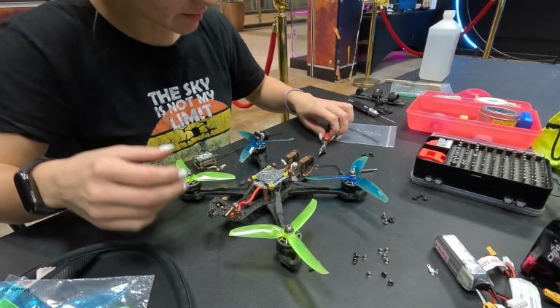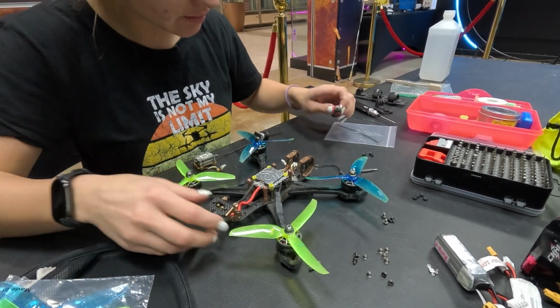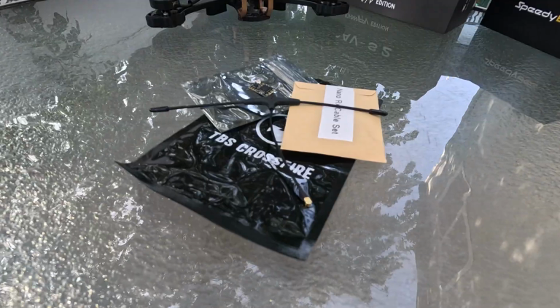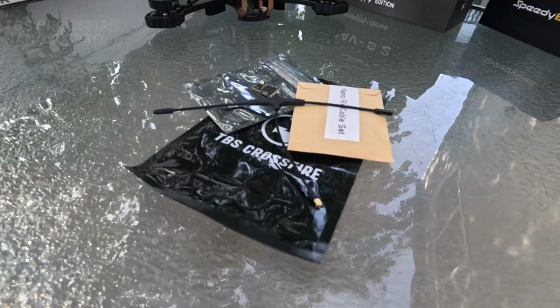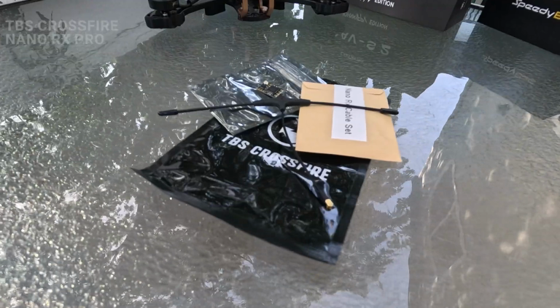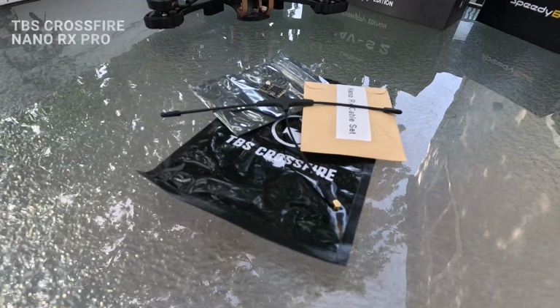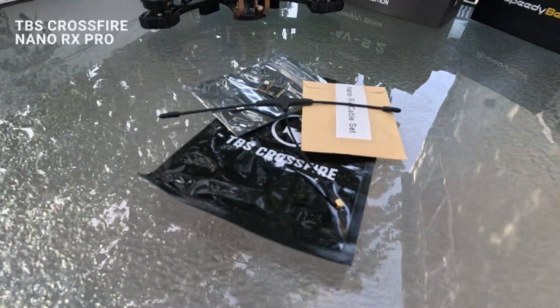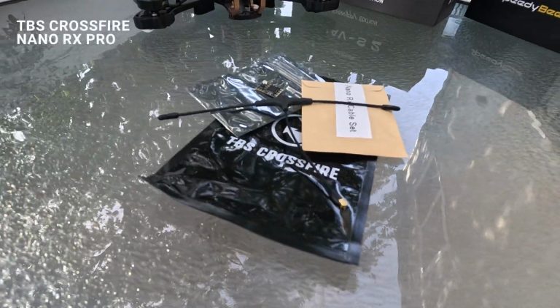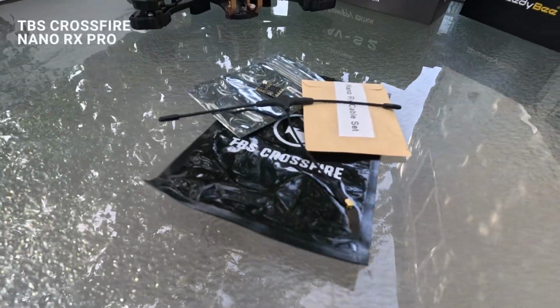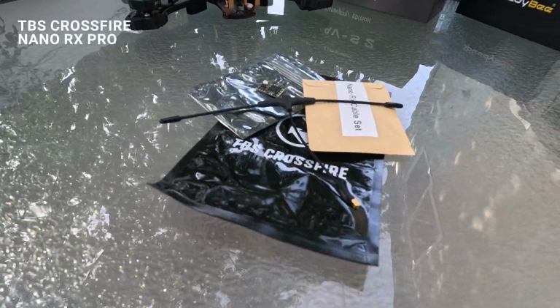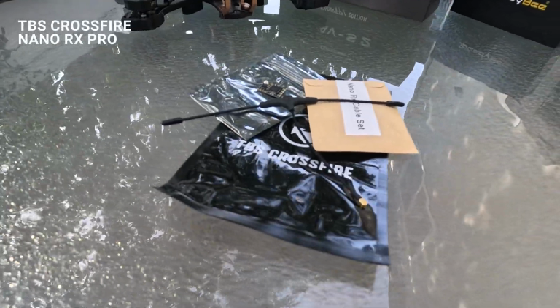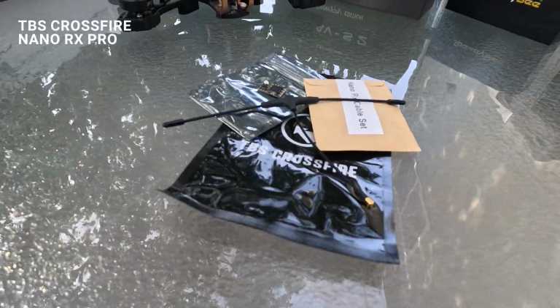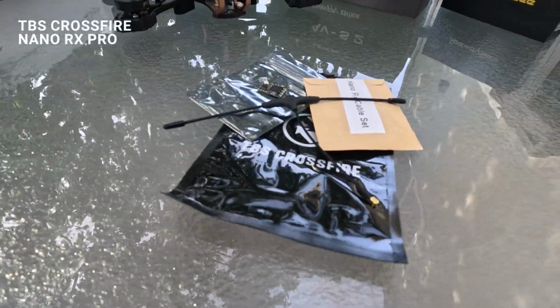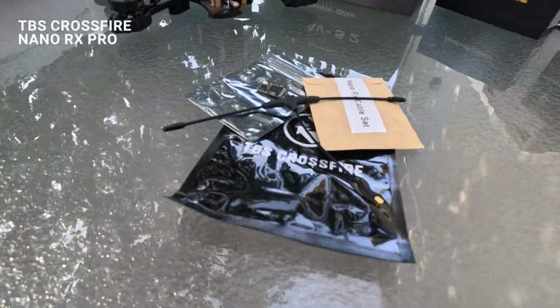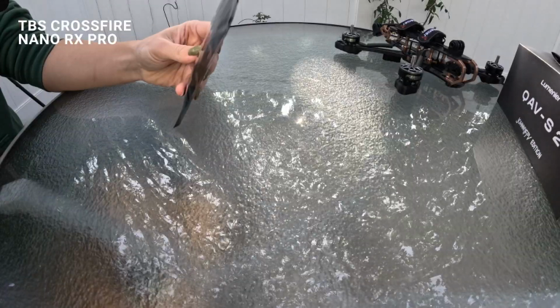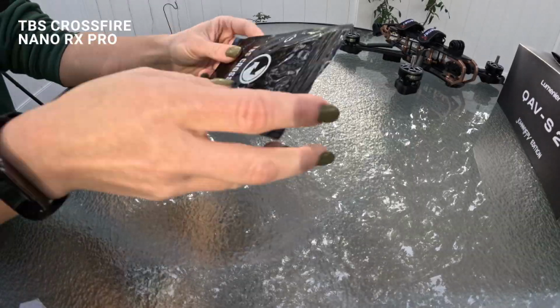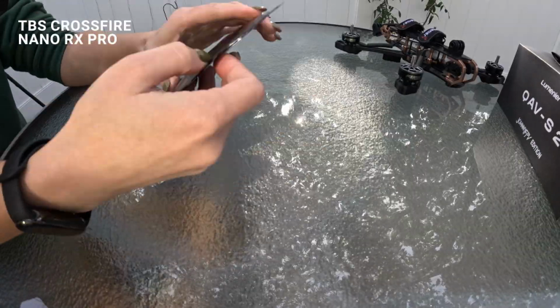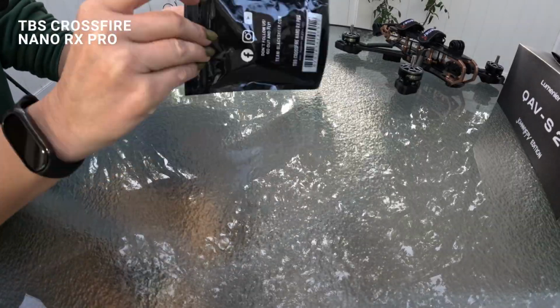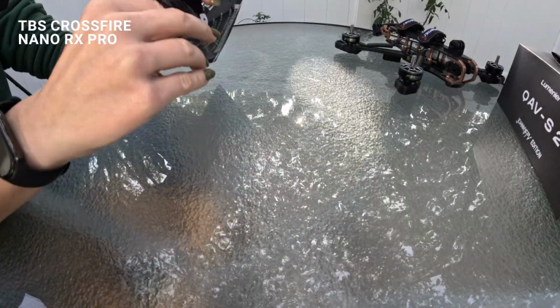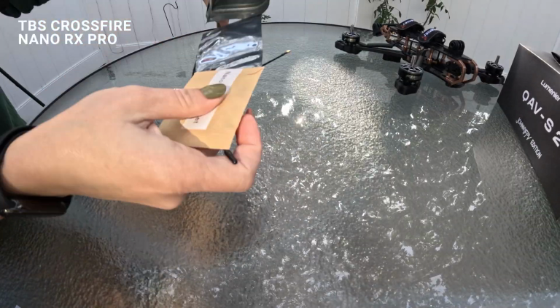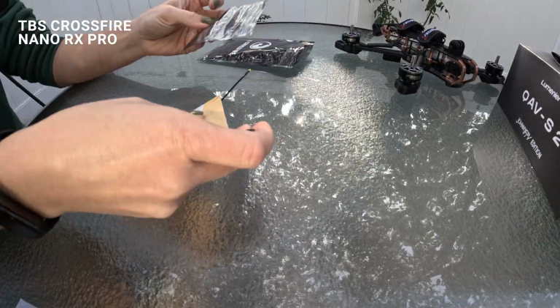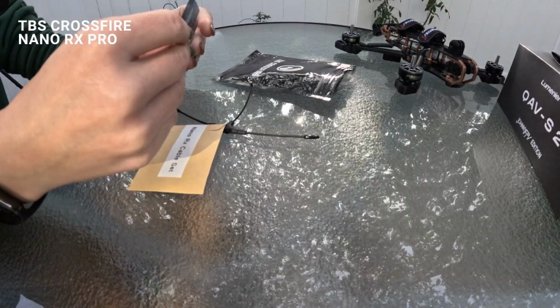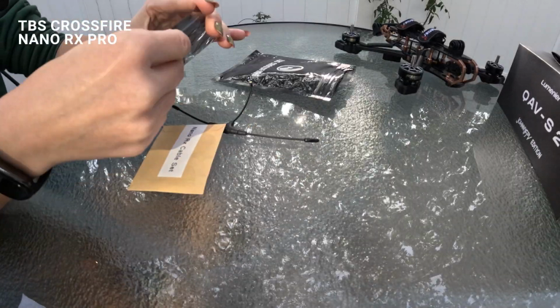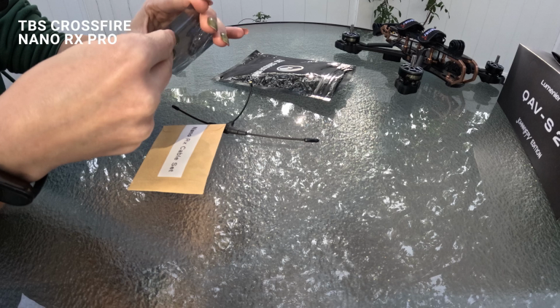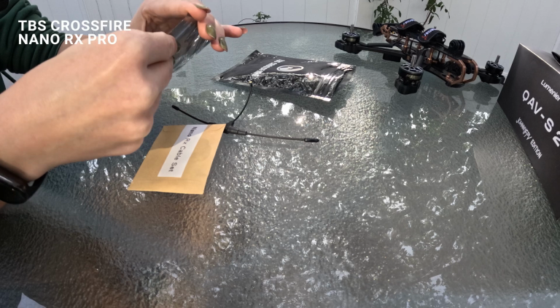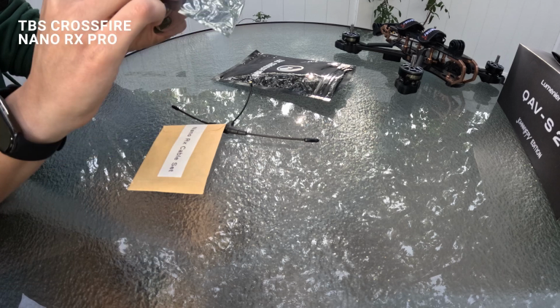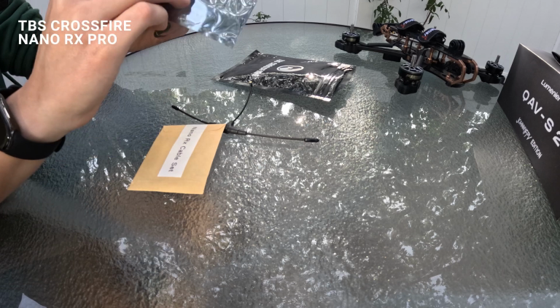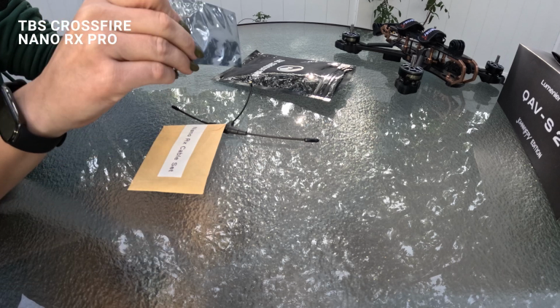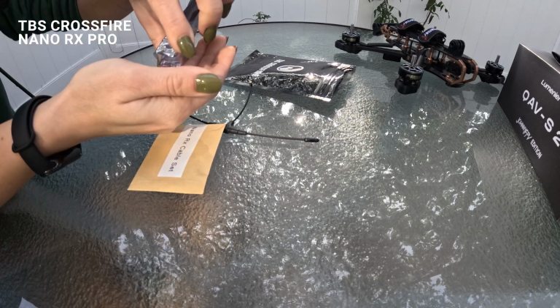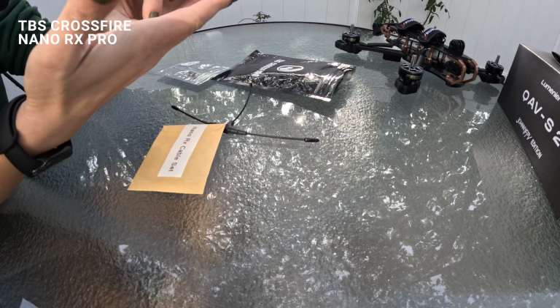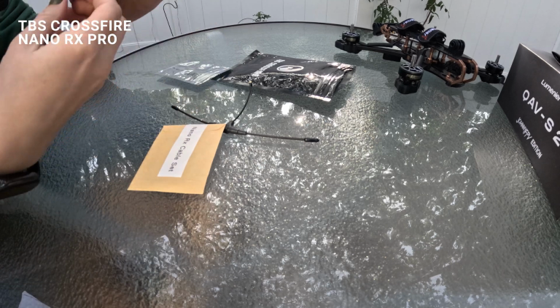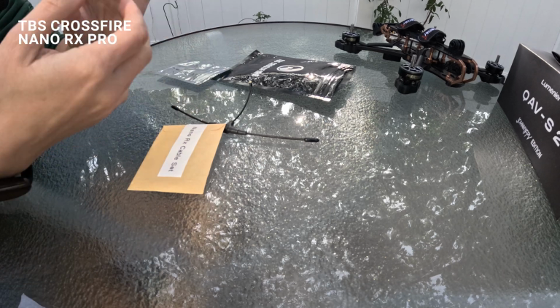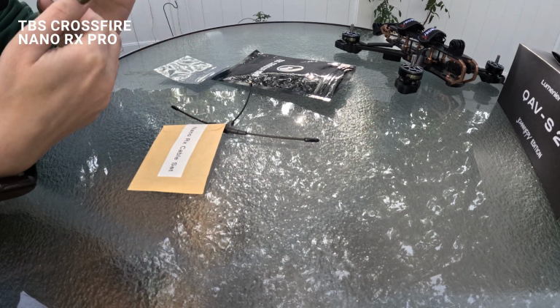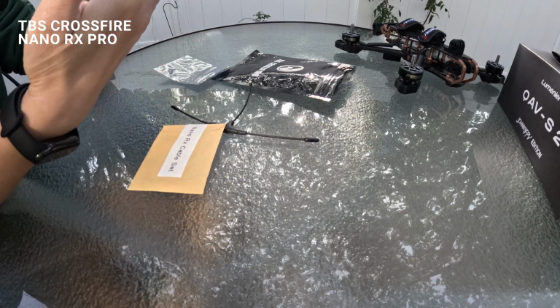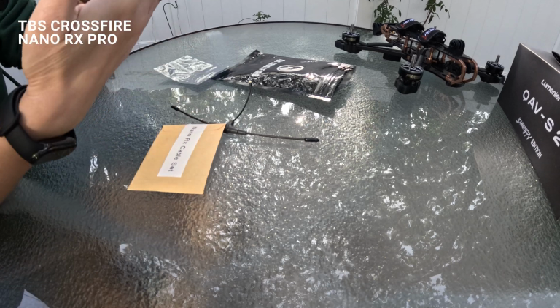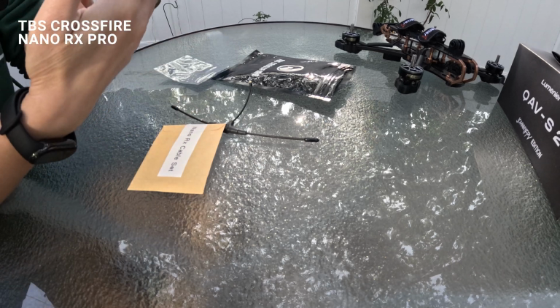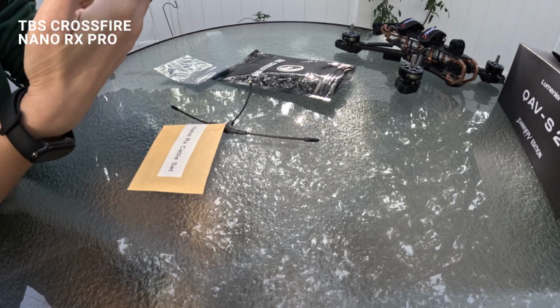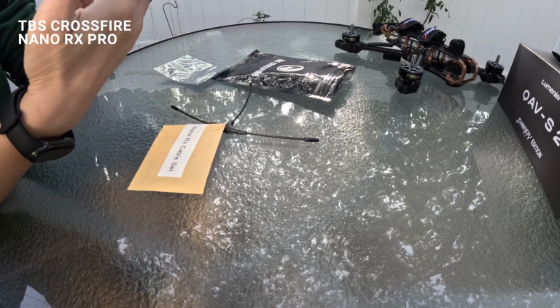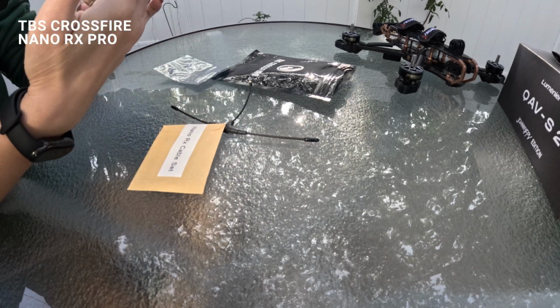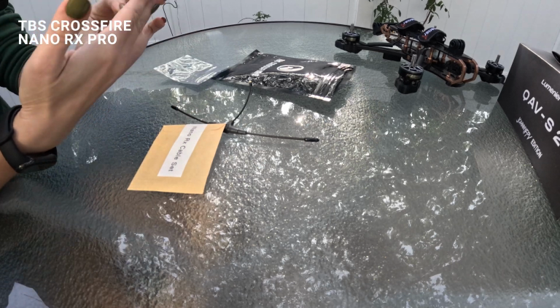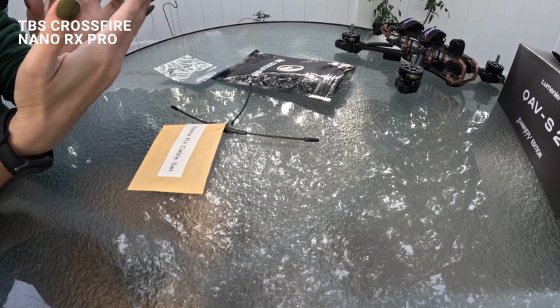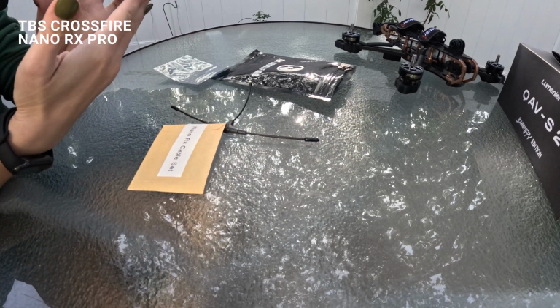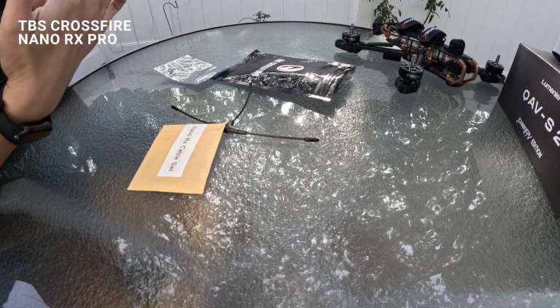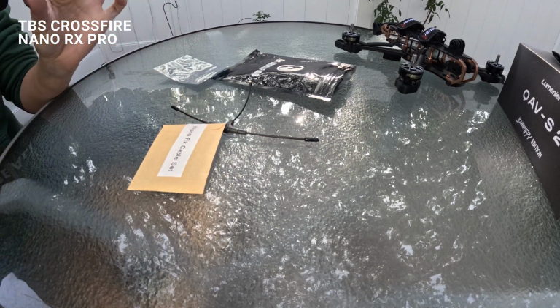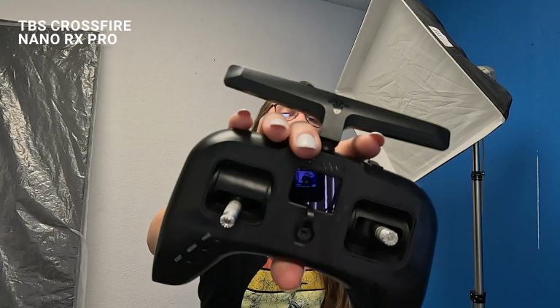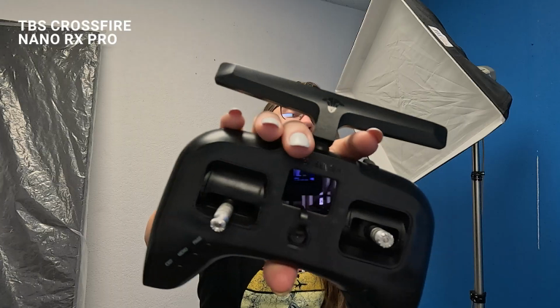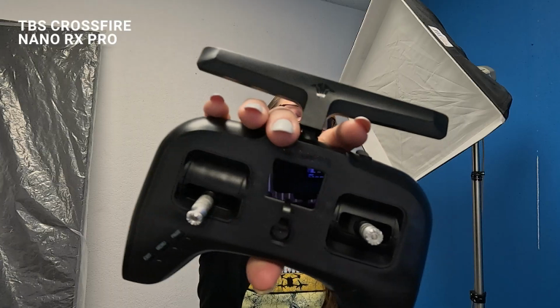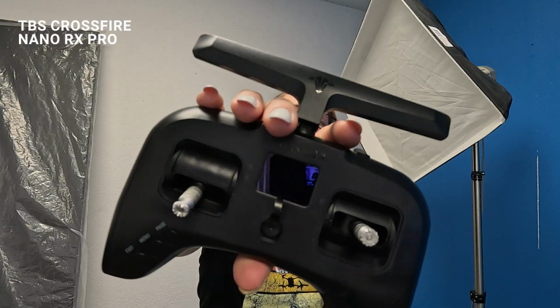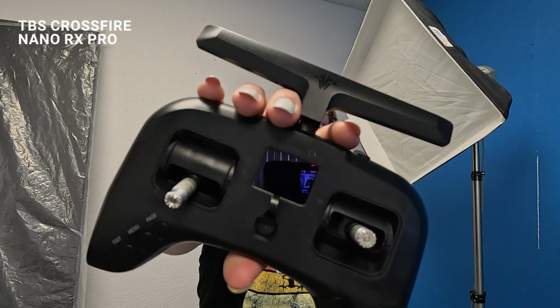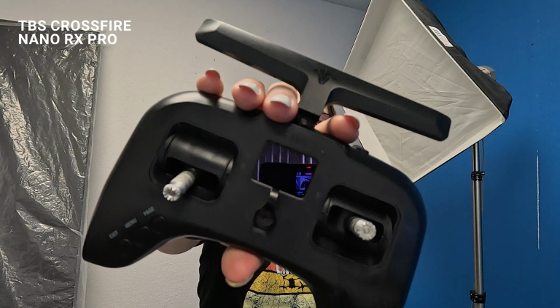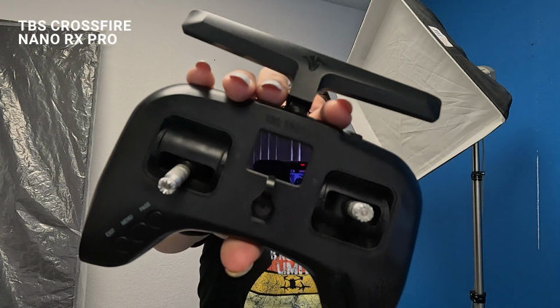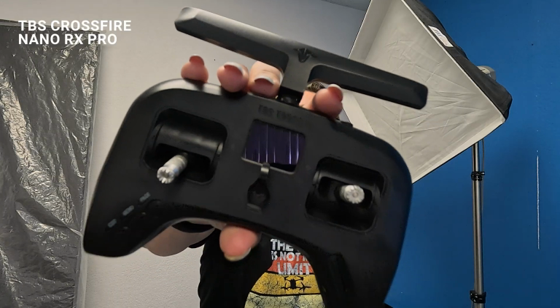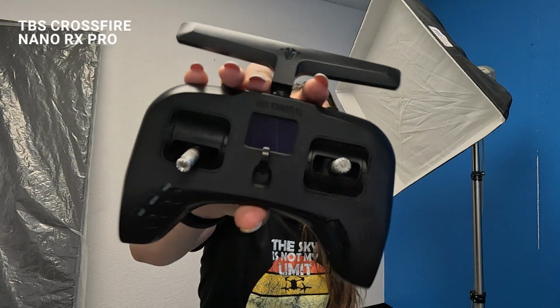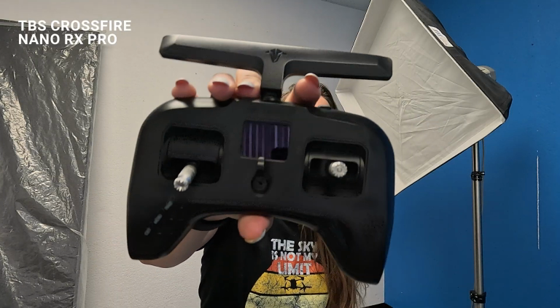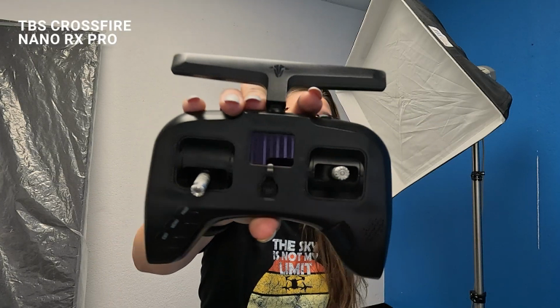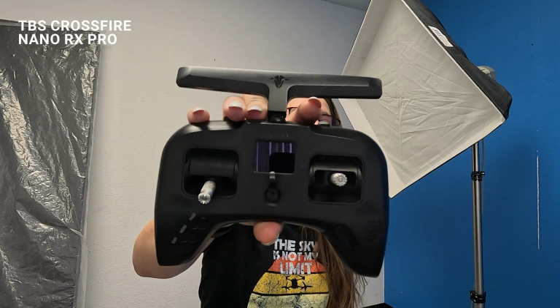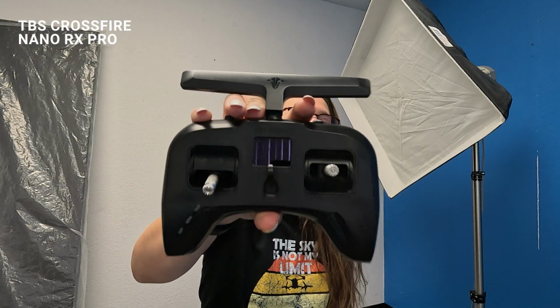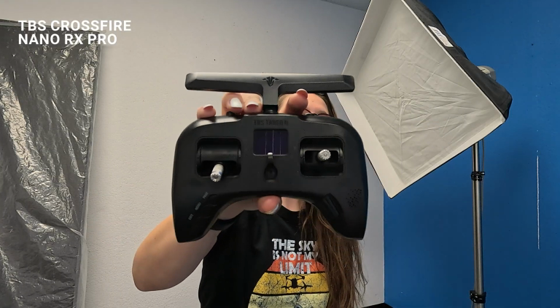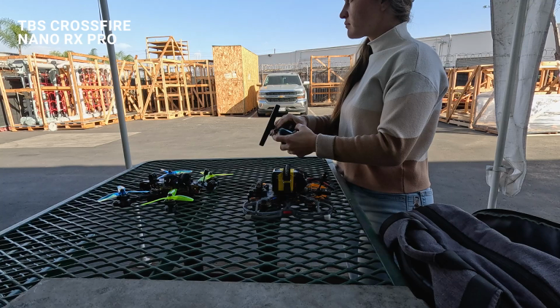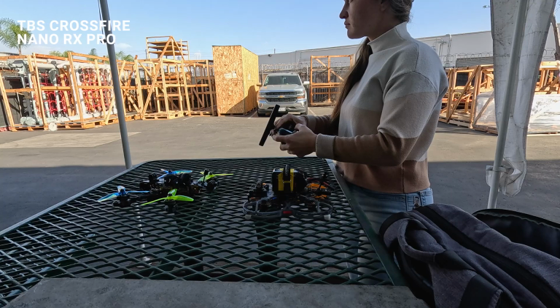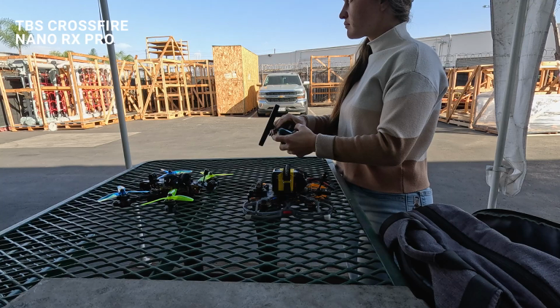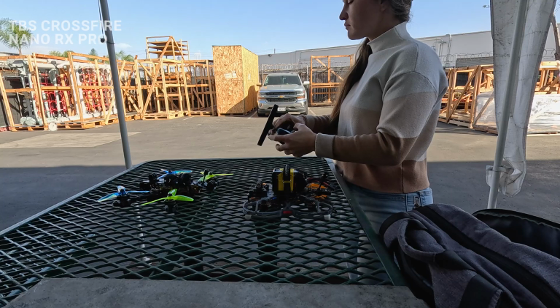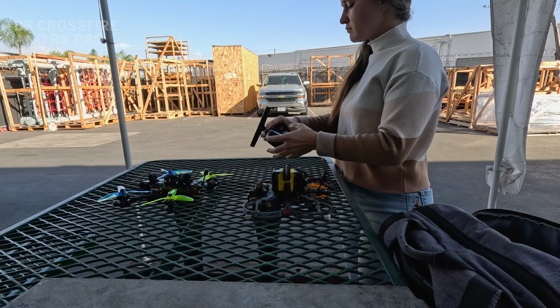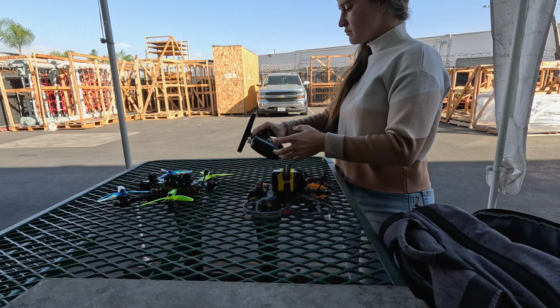For telemetry, I chose a TBS Crossfire Nano receiver. This worked perfectly with my Tango remote control.